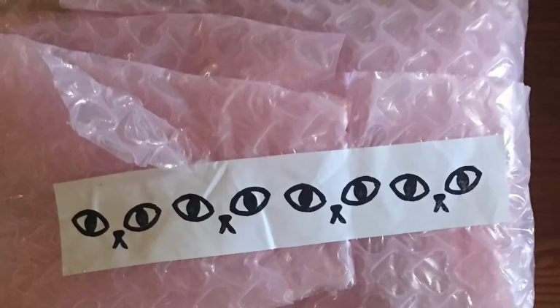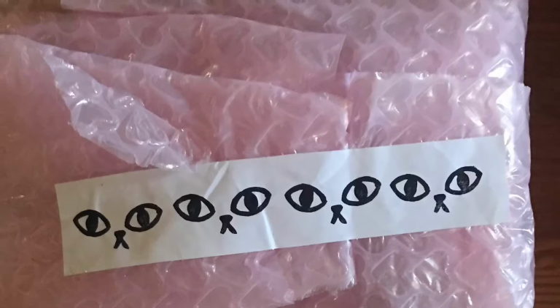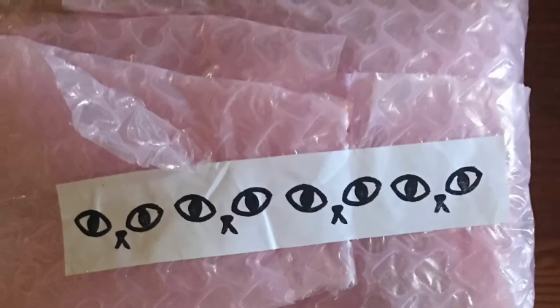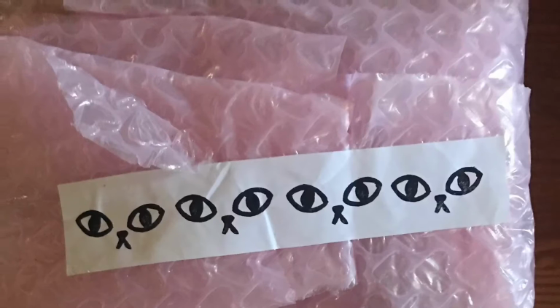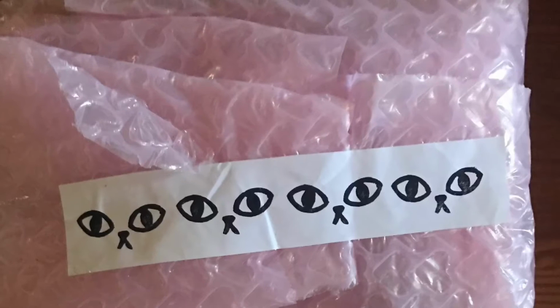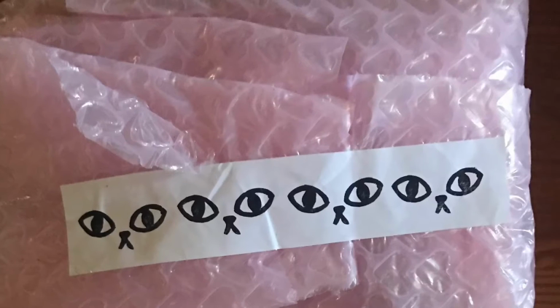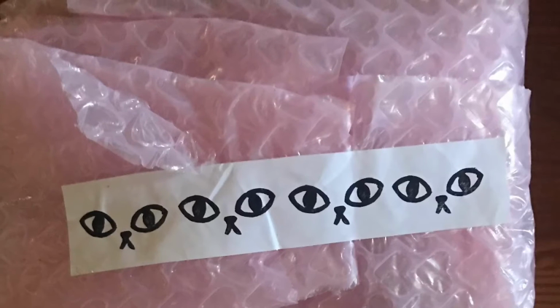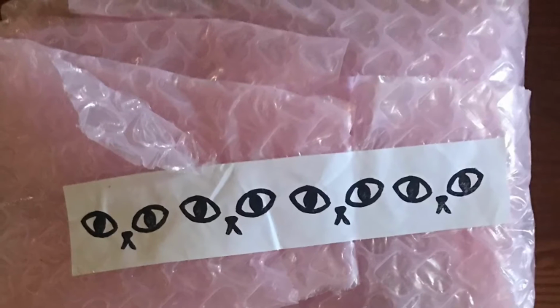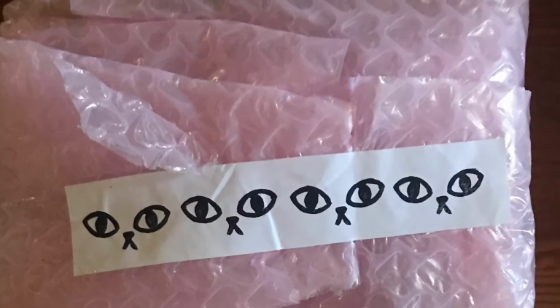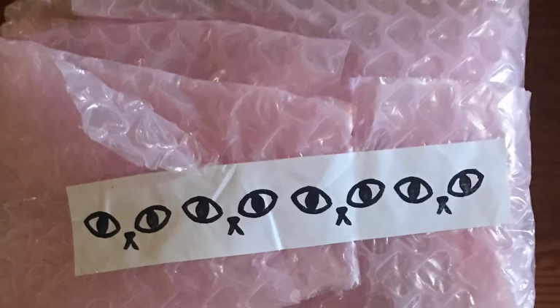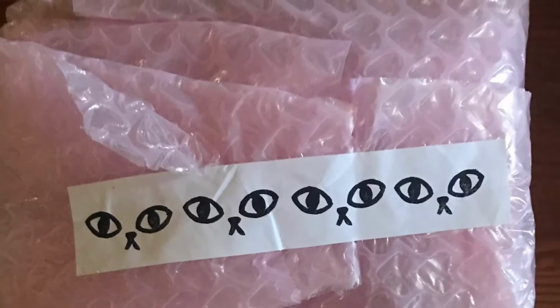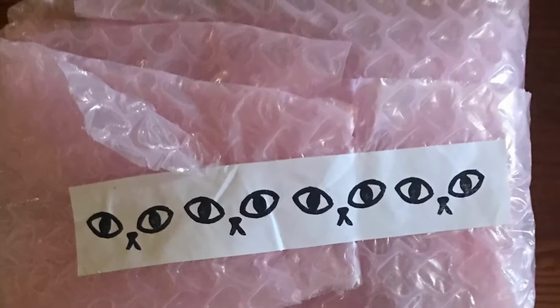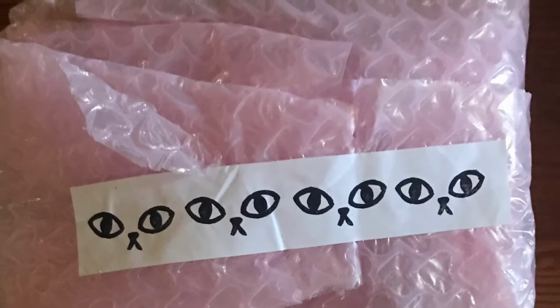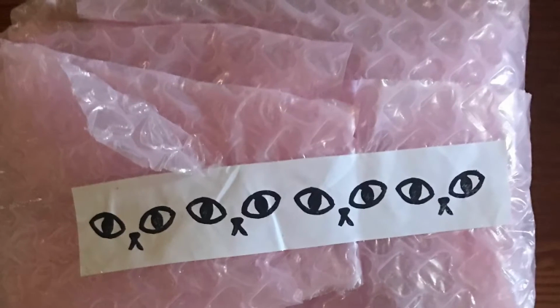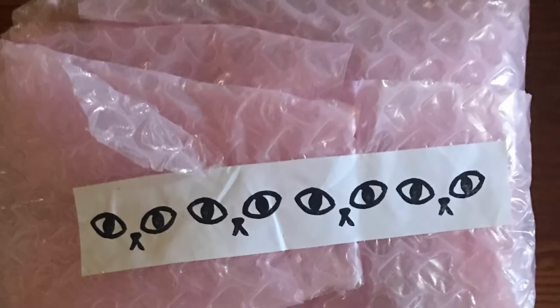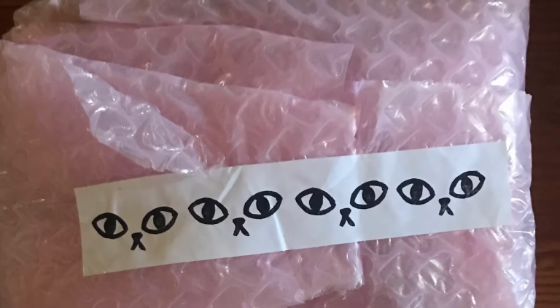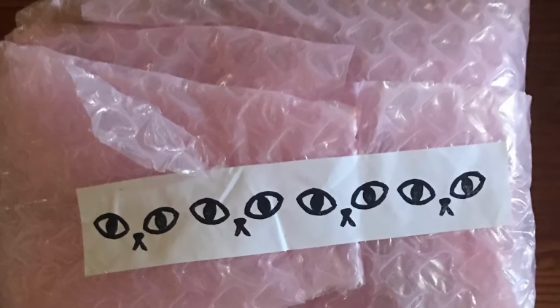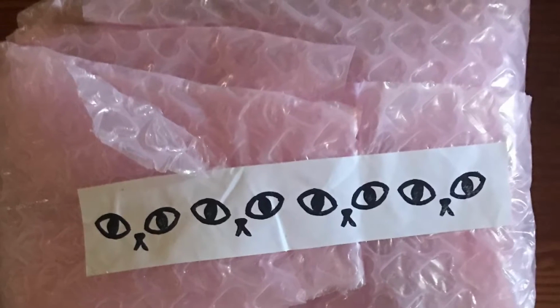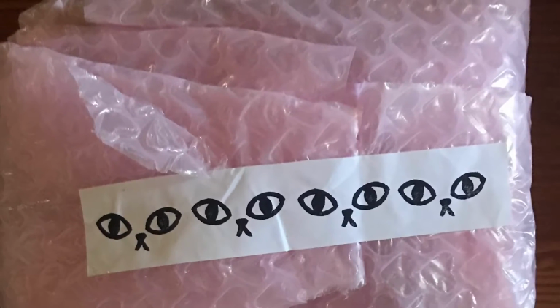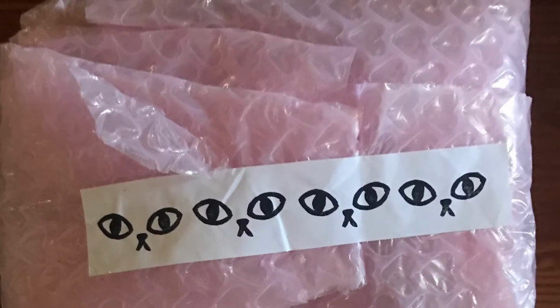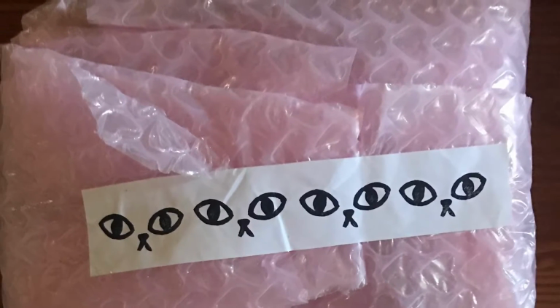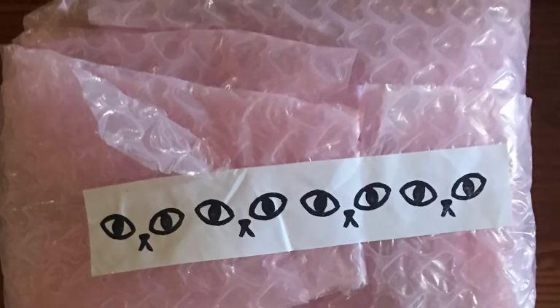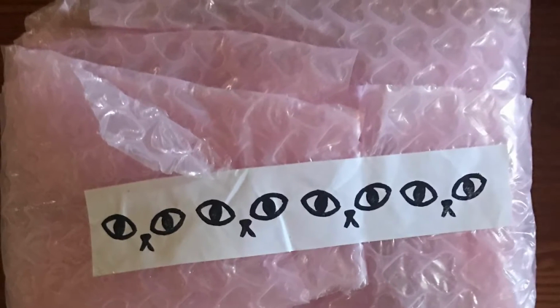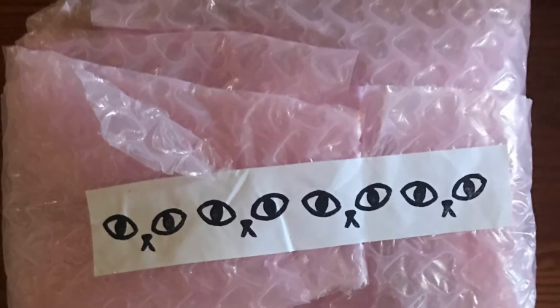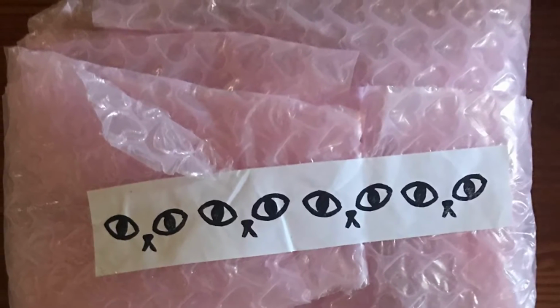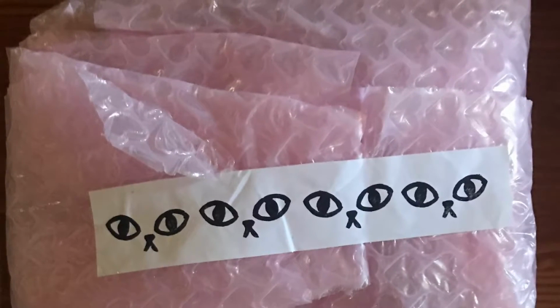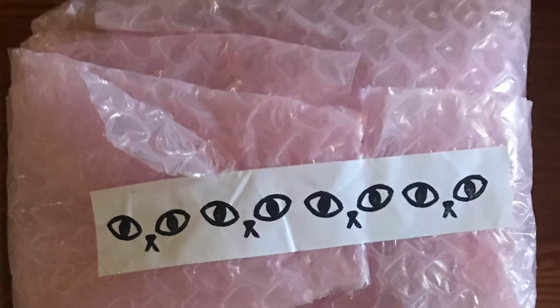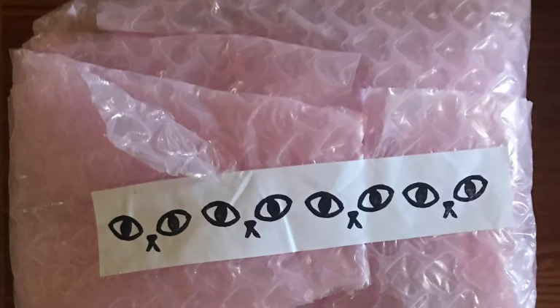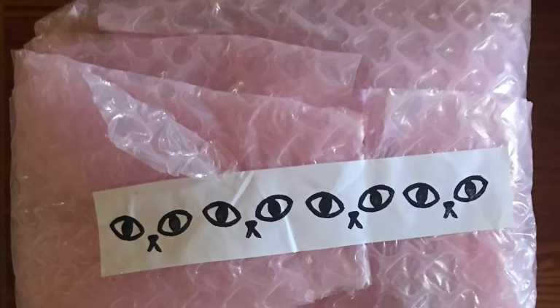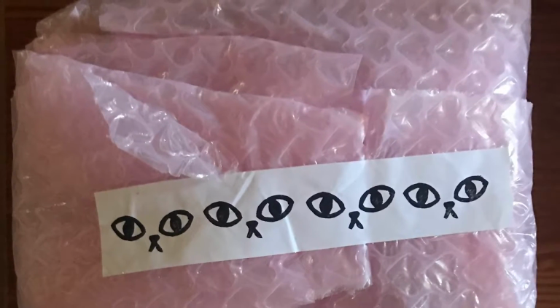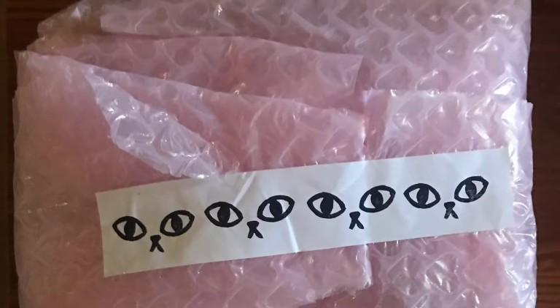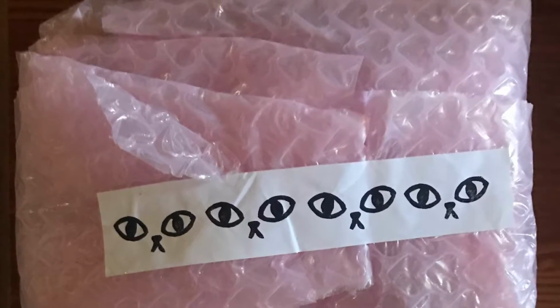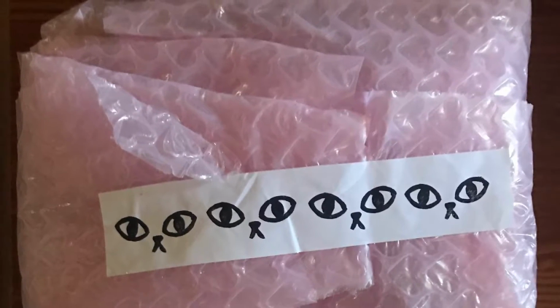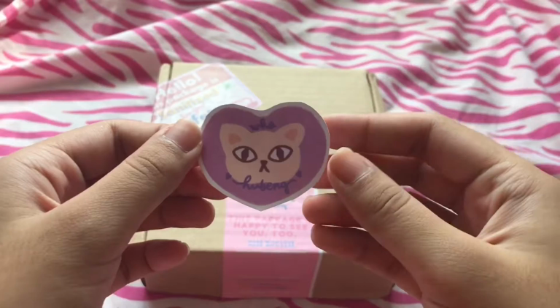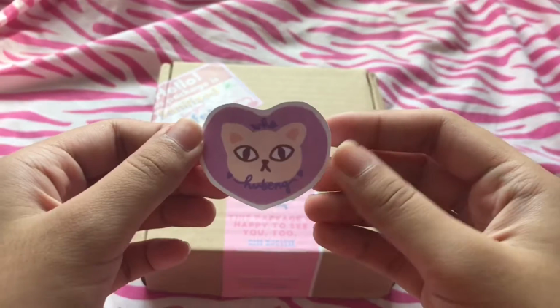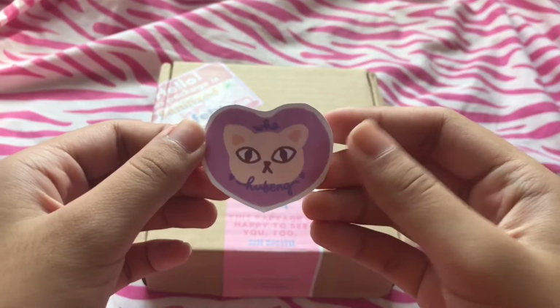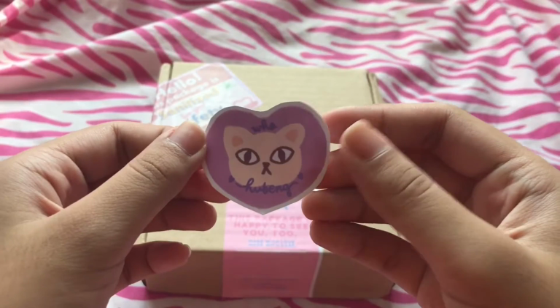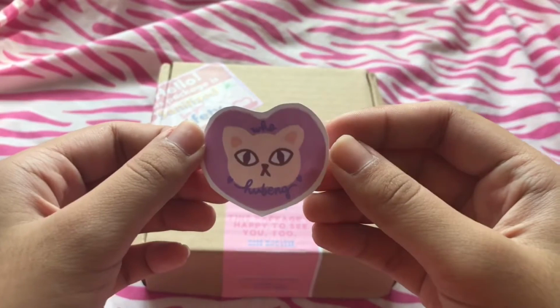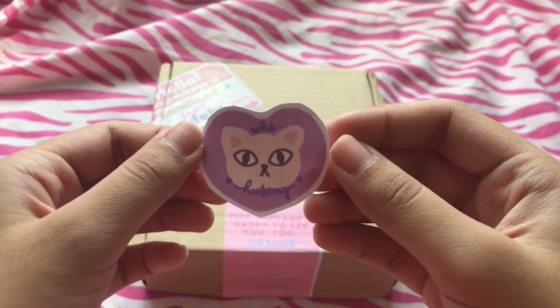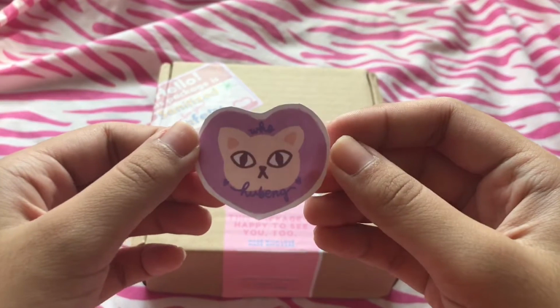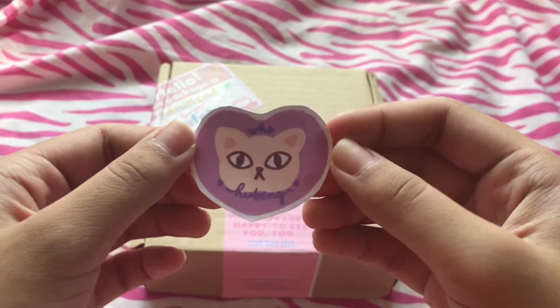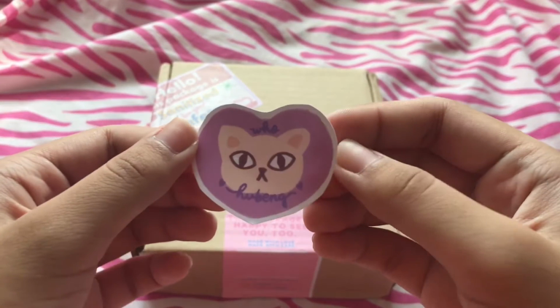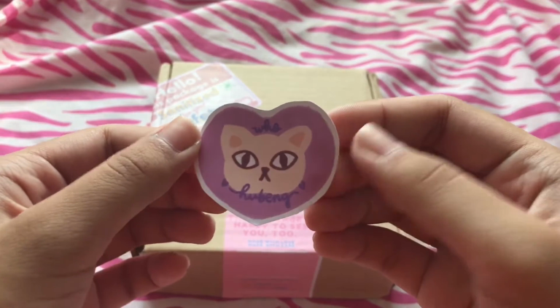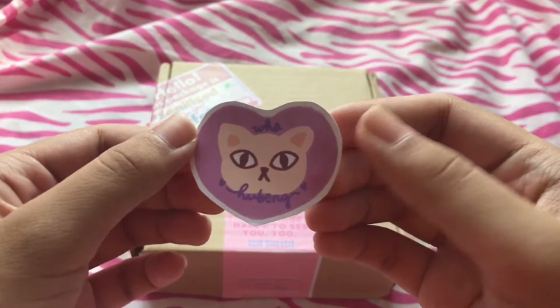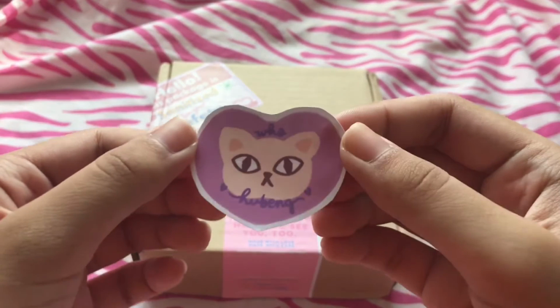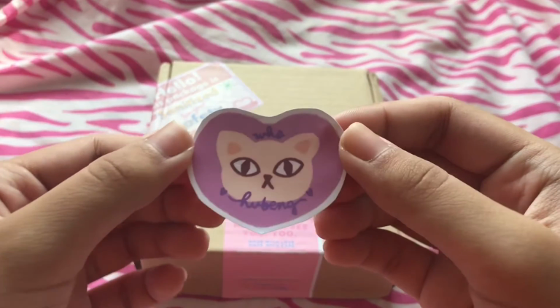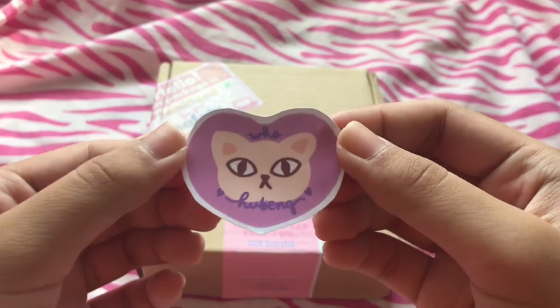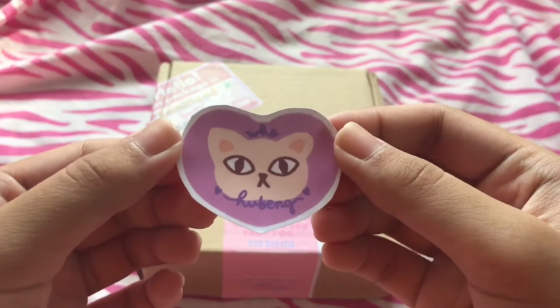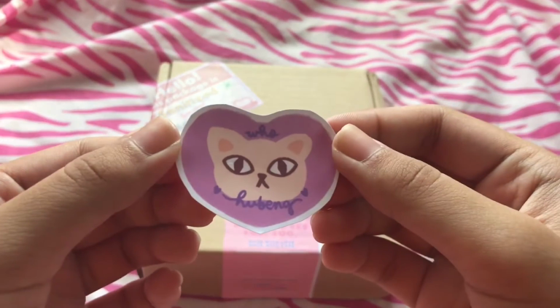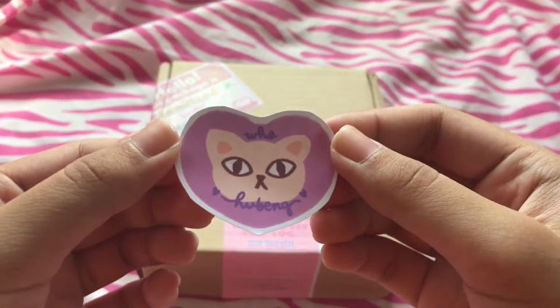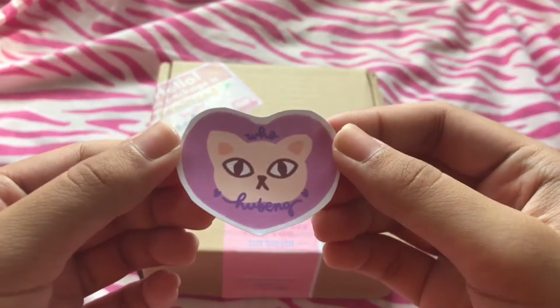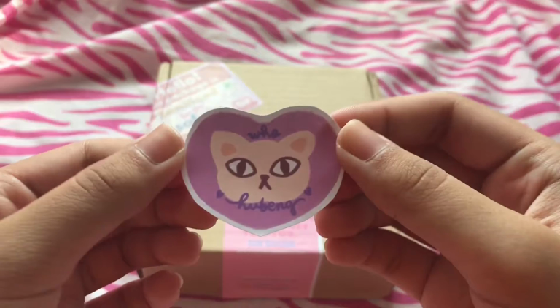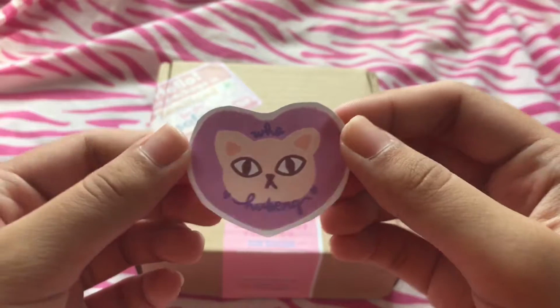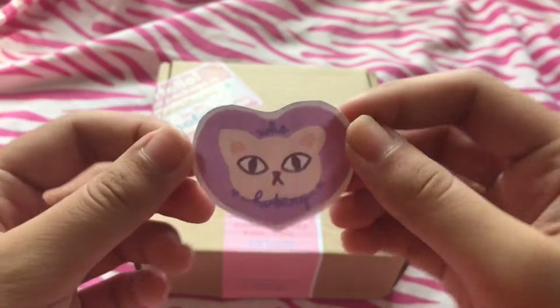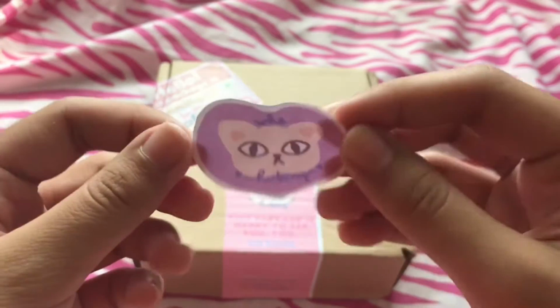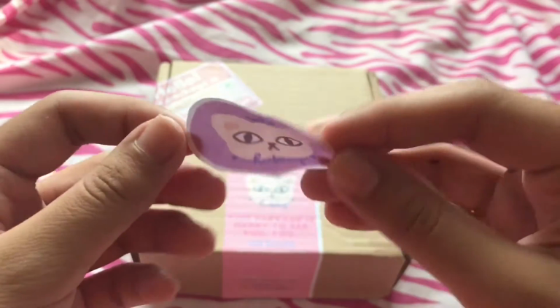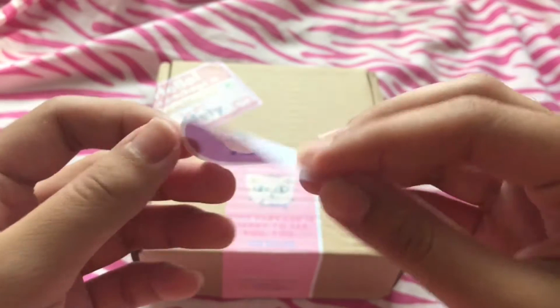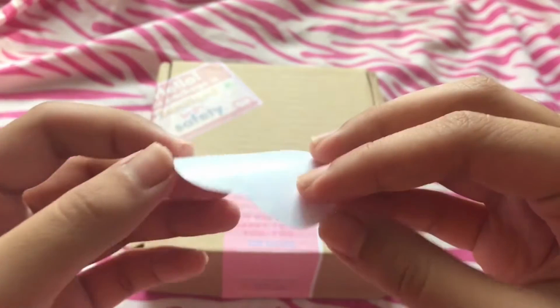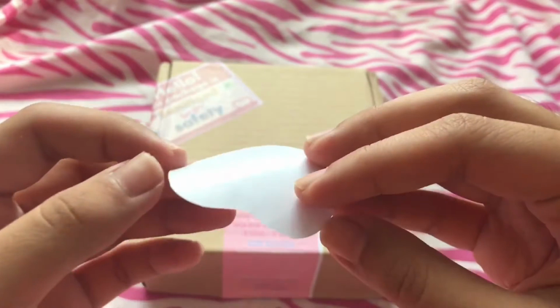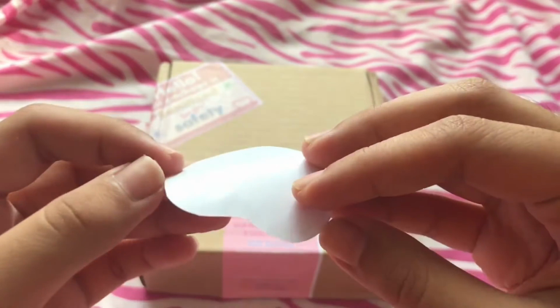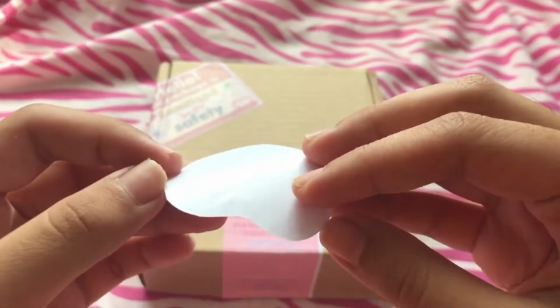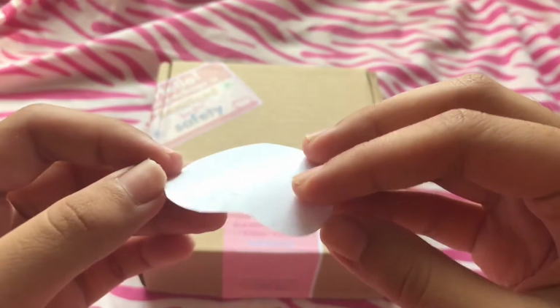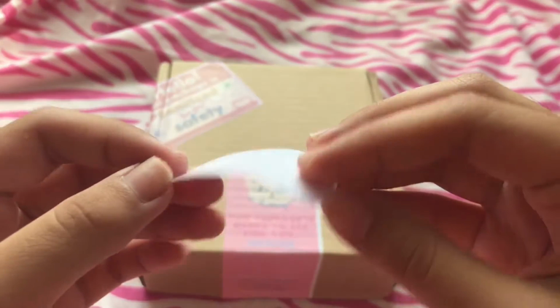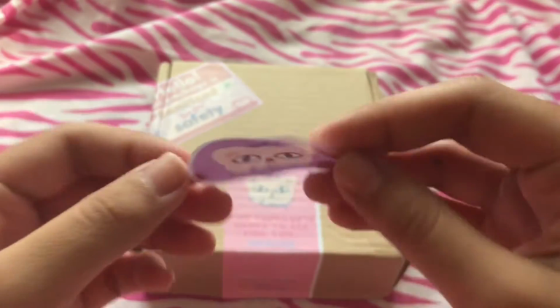Hello everyone and welcome, or welcome back, to my channel. Today I'm going to be showing you a kawaii sticker haul.